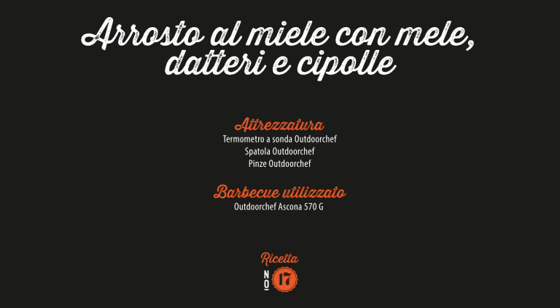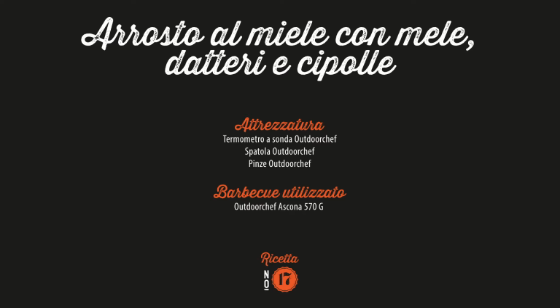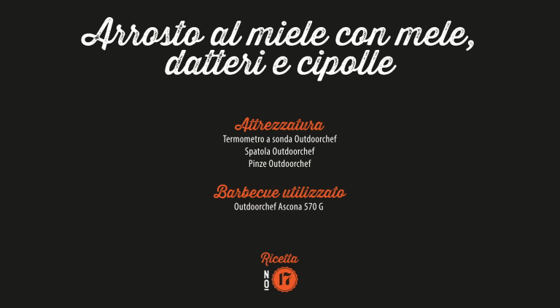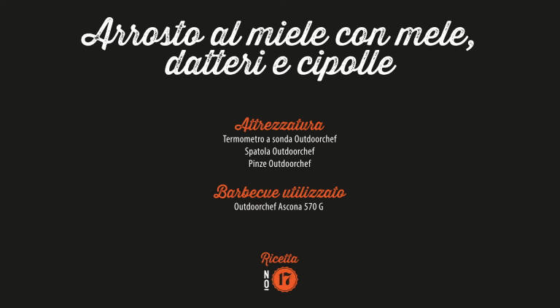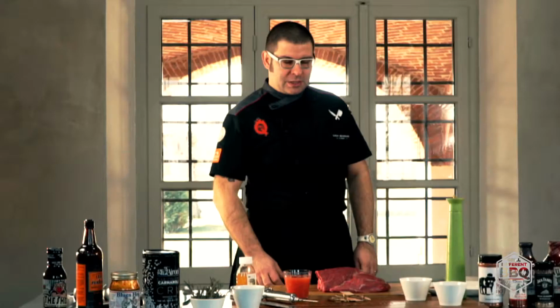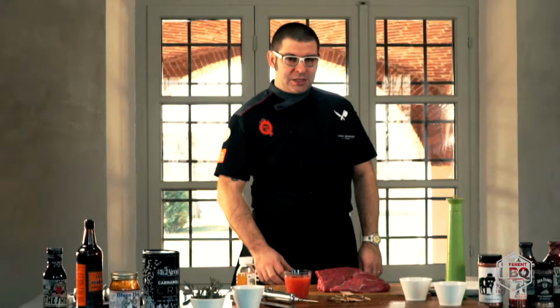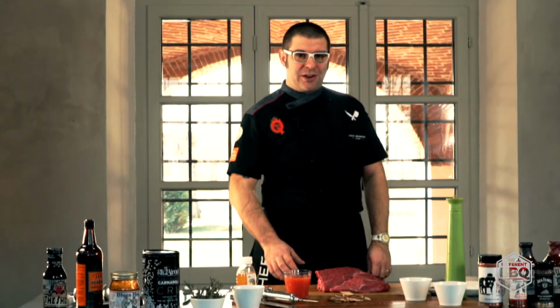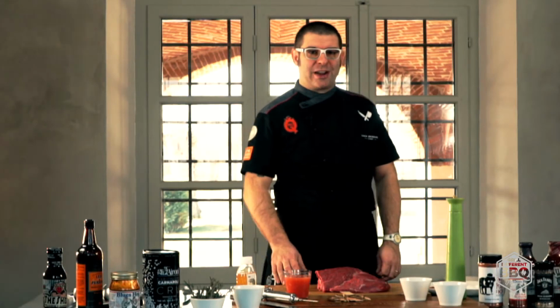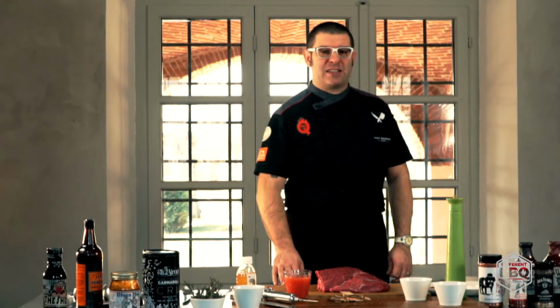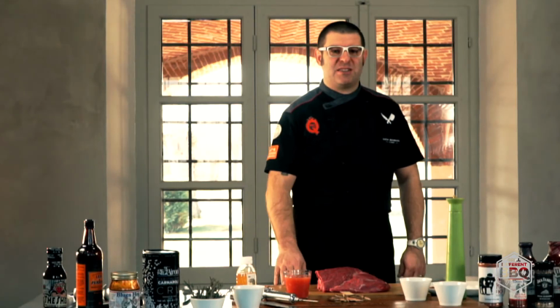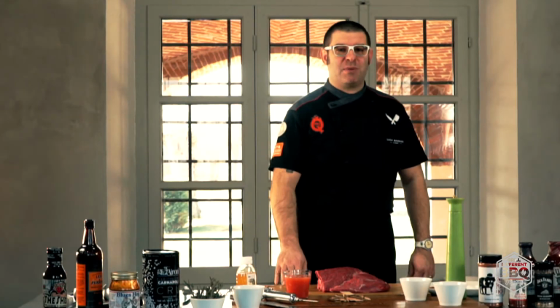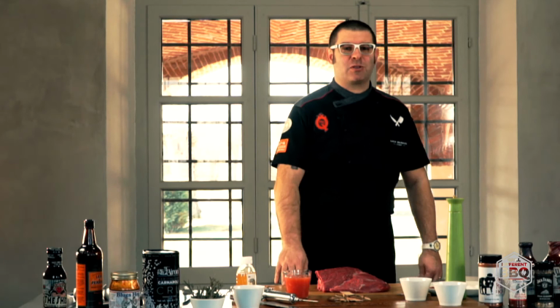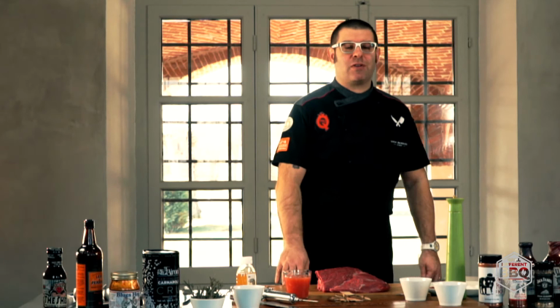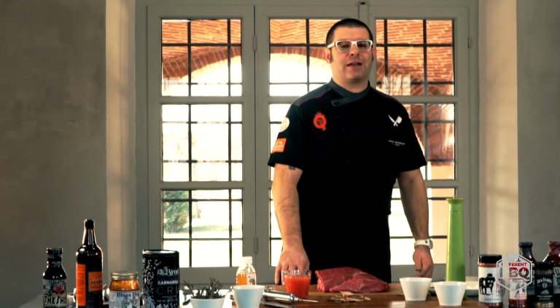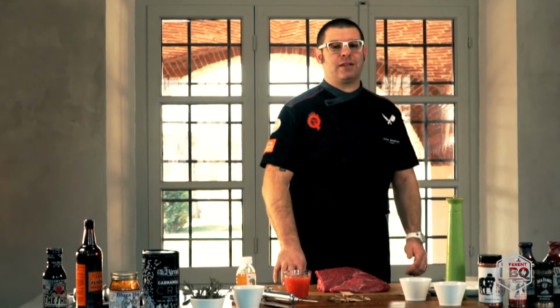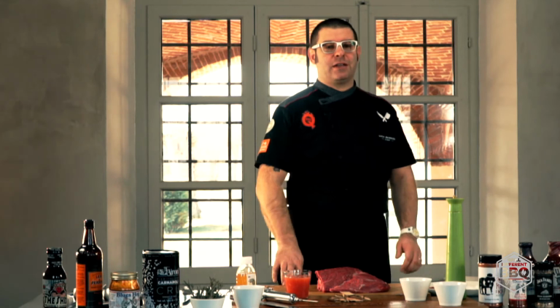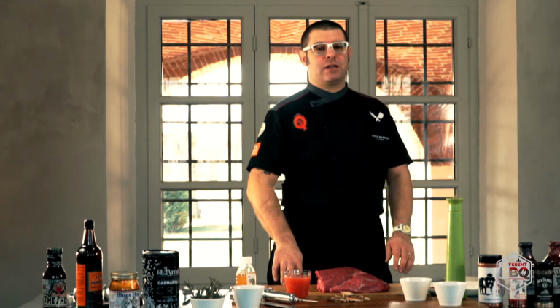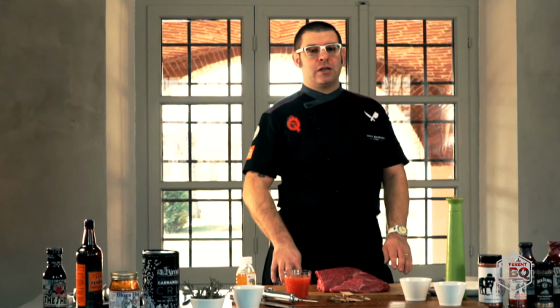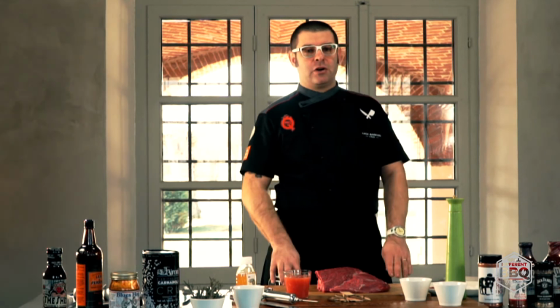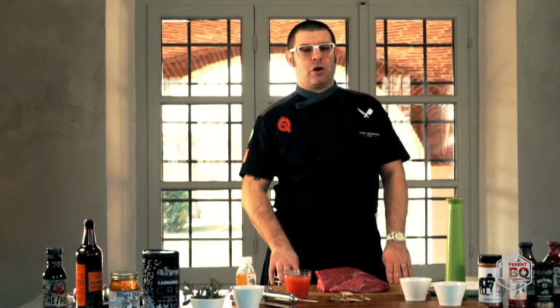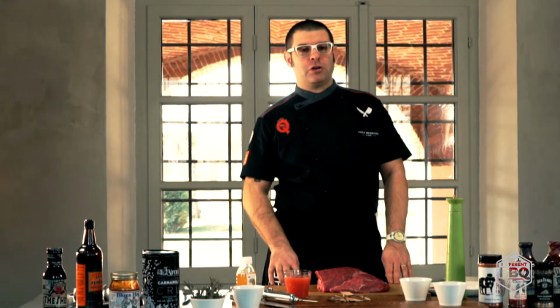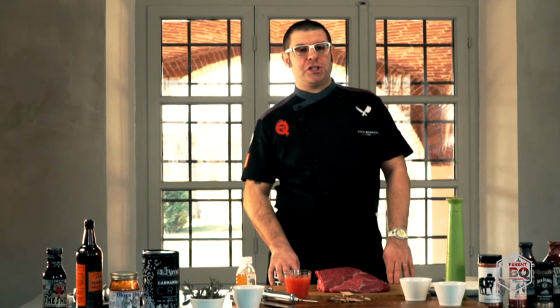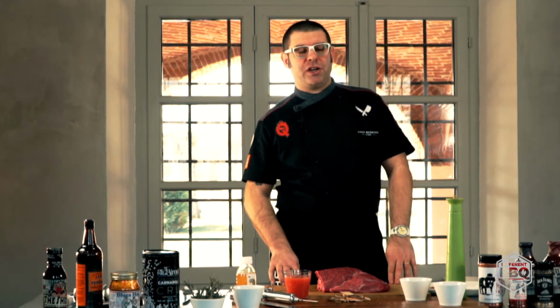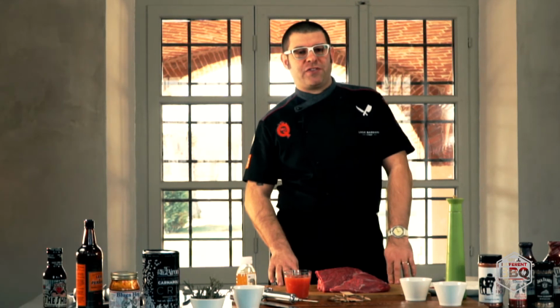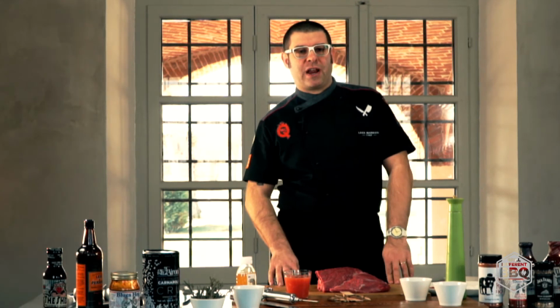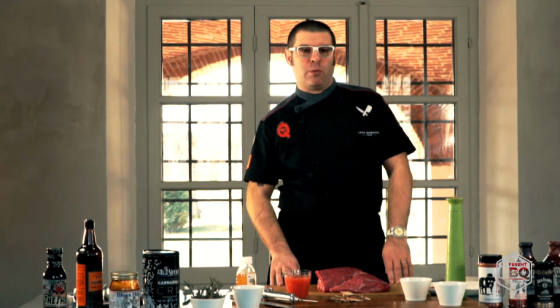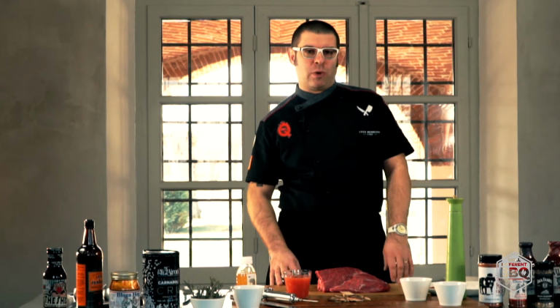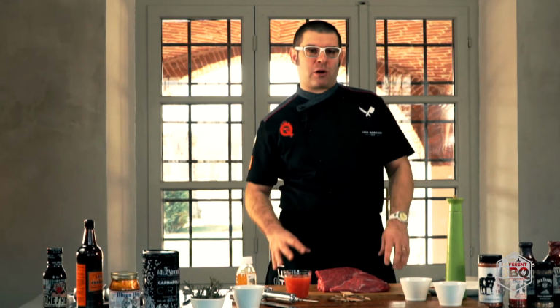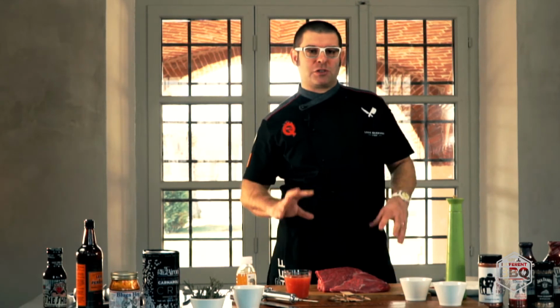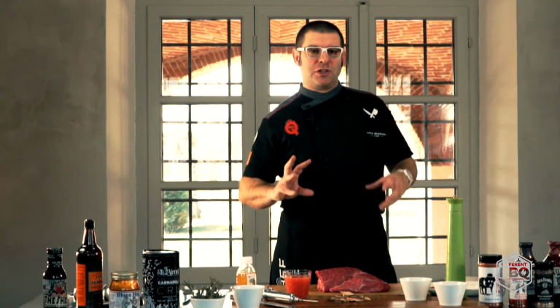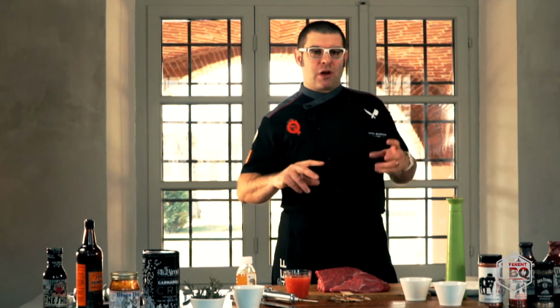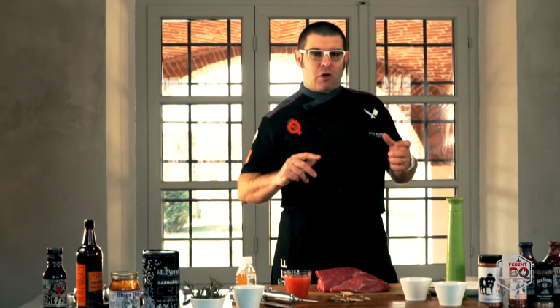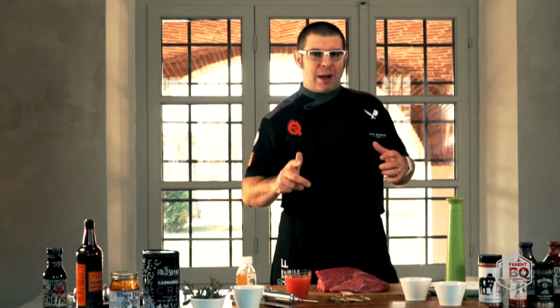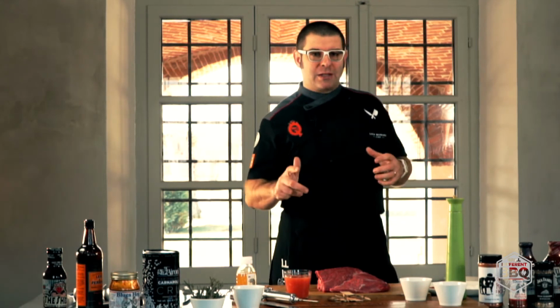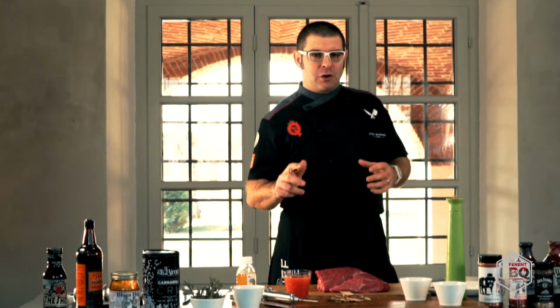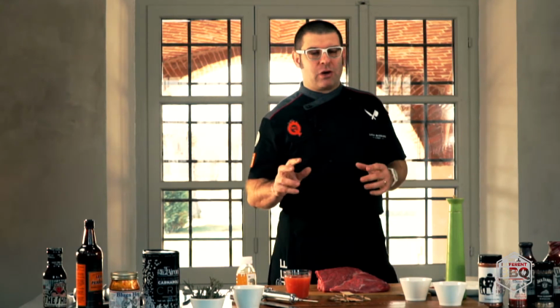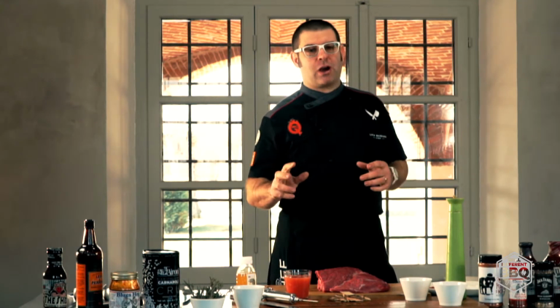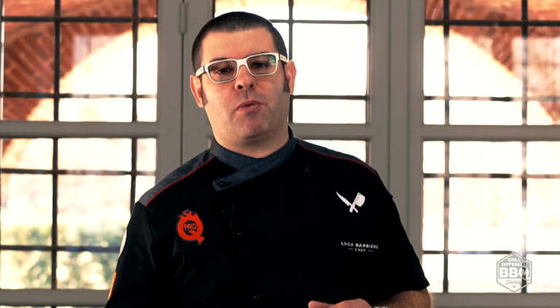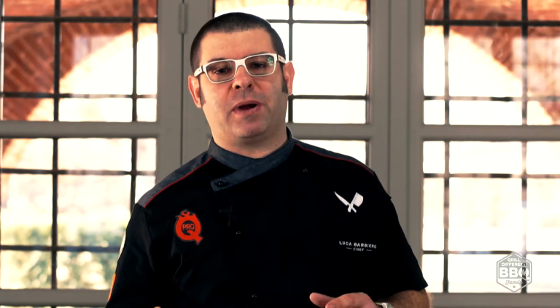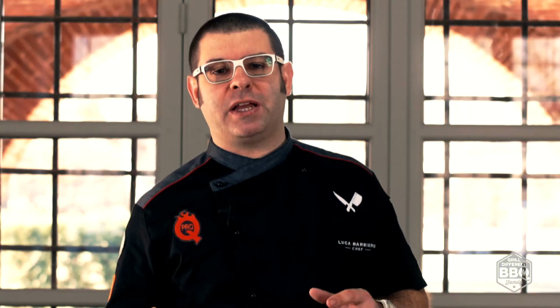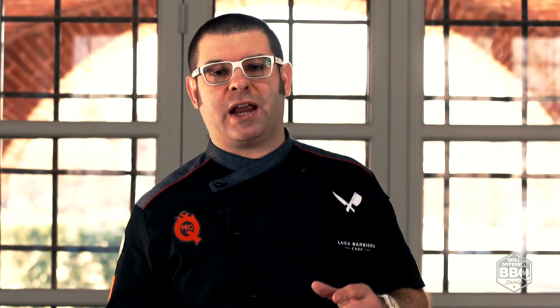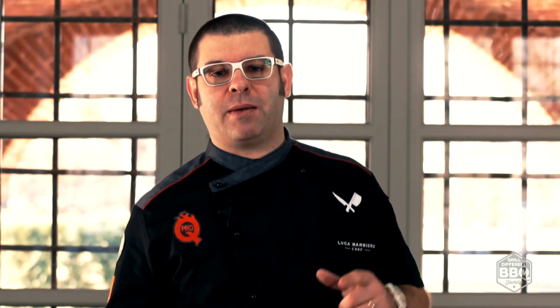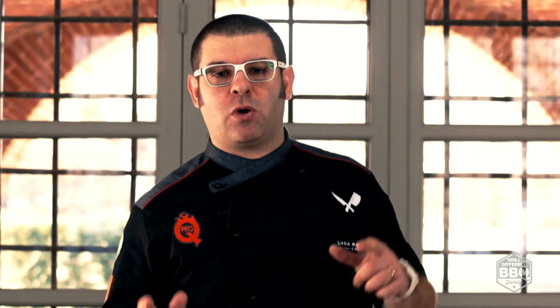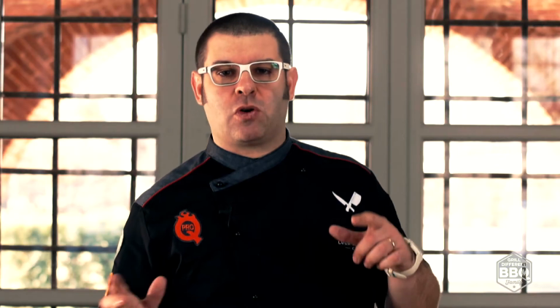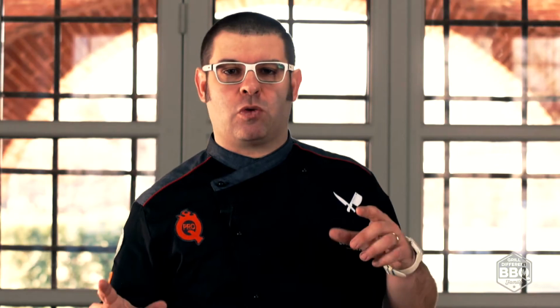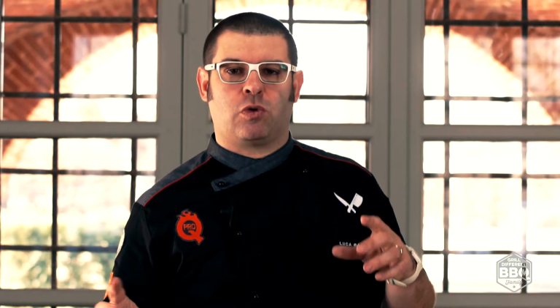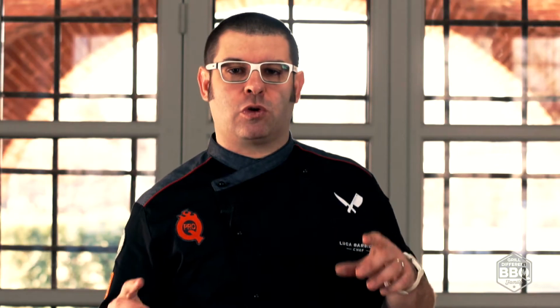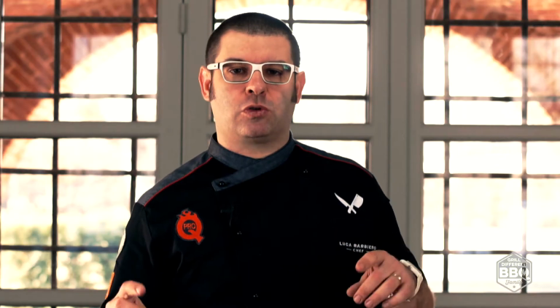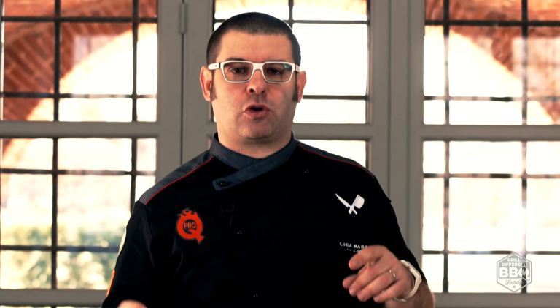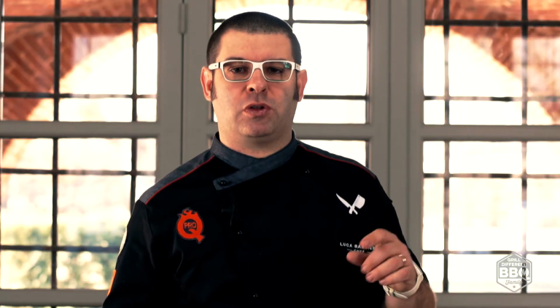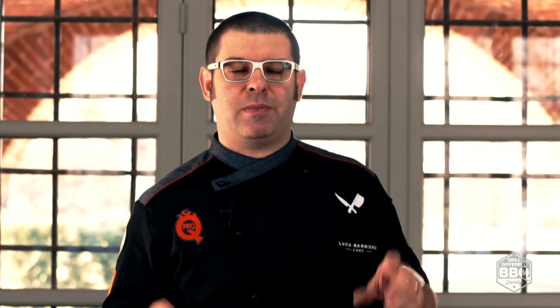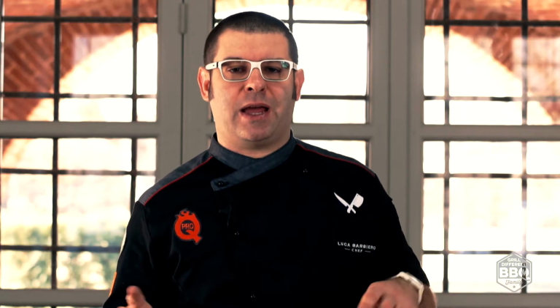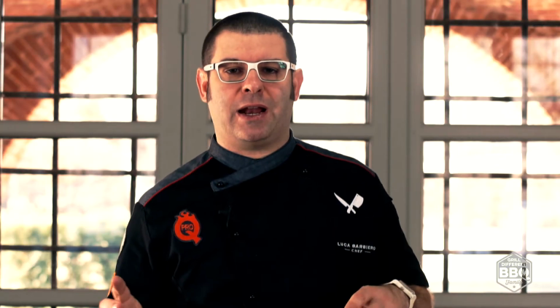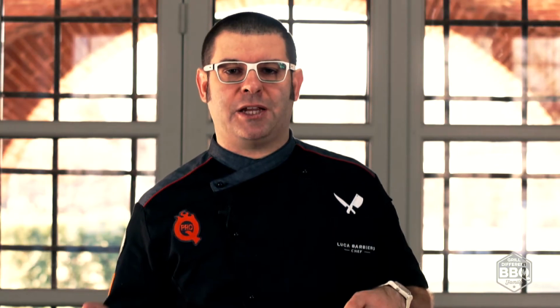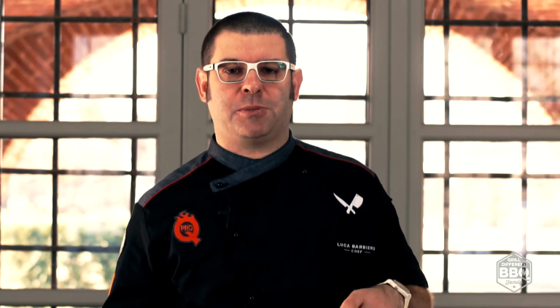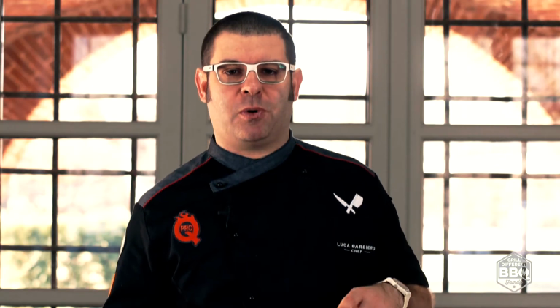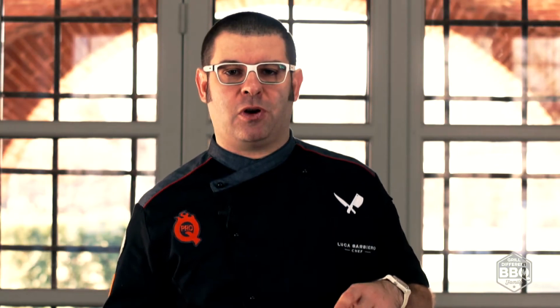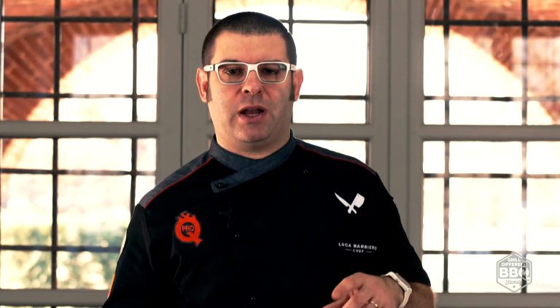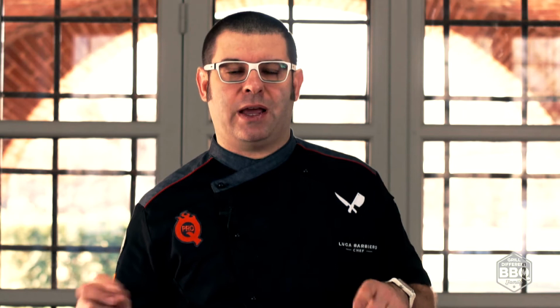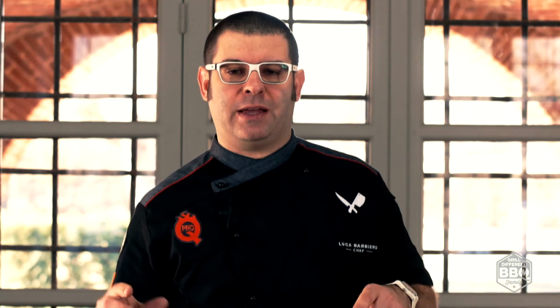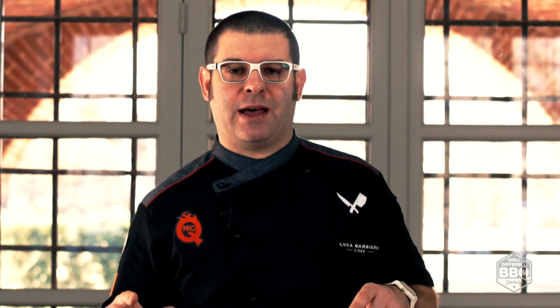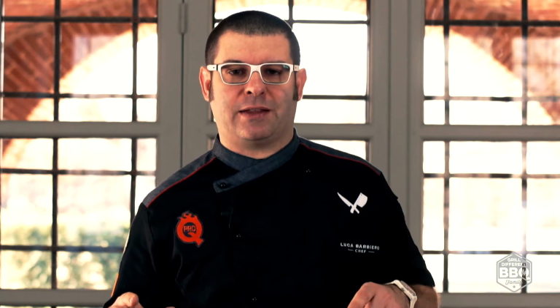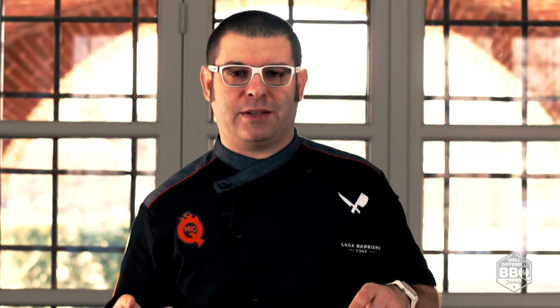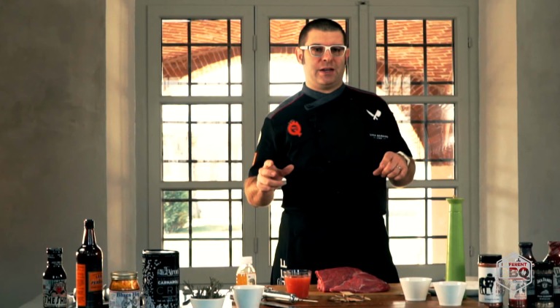Ciao ragazzi, bentrovati. Oggi faremo un arrostino aromatico che accompagneremo con un contorno di mele alle cipolle e datteri.